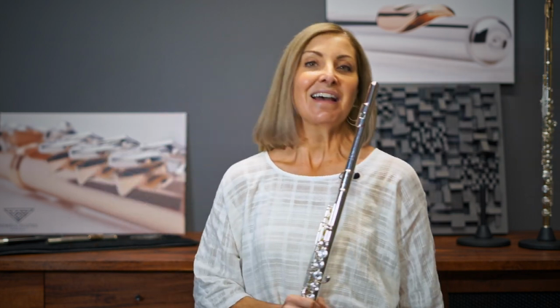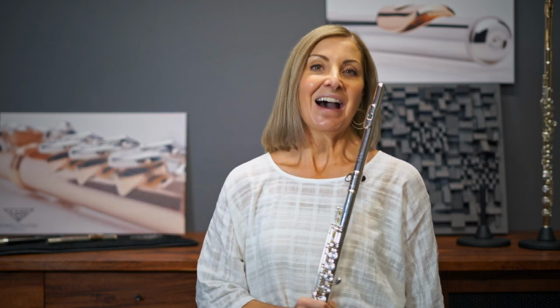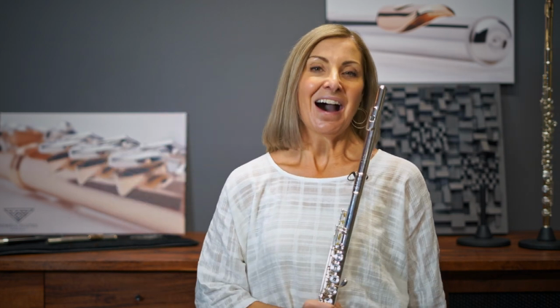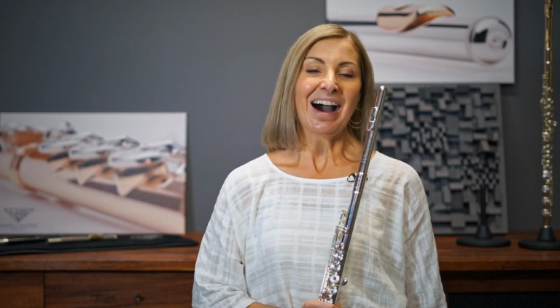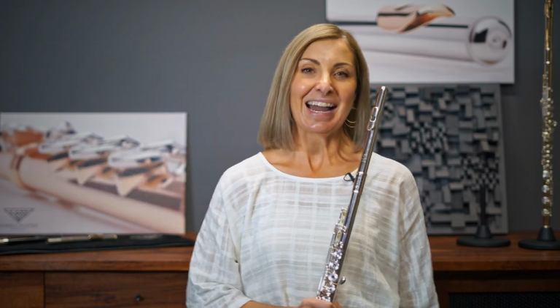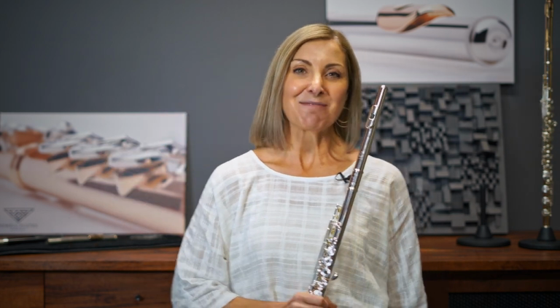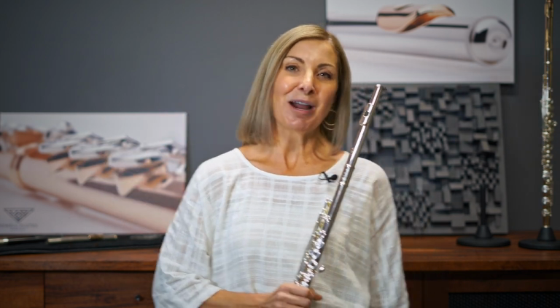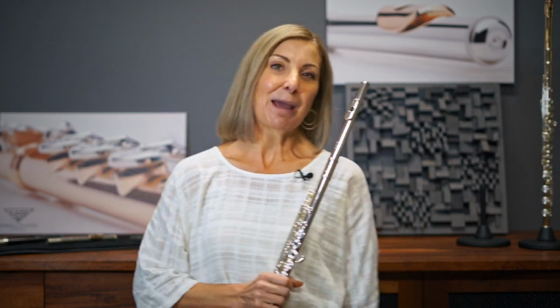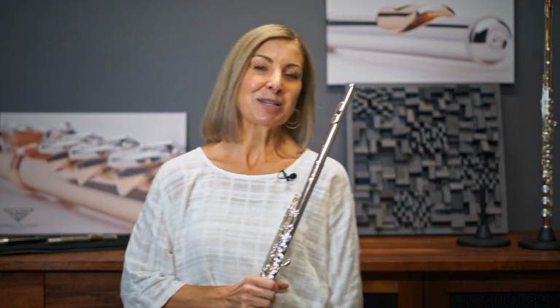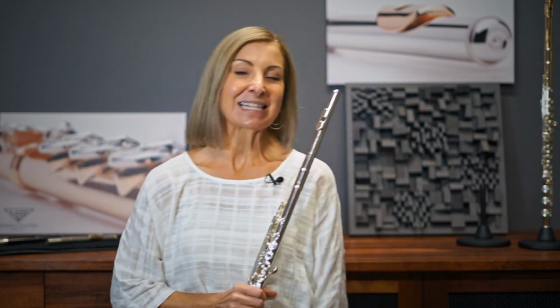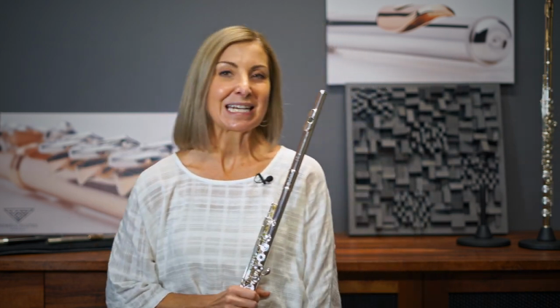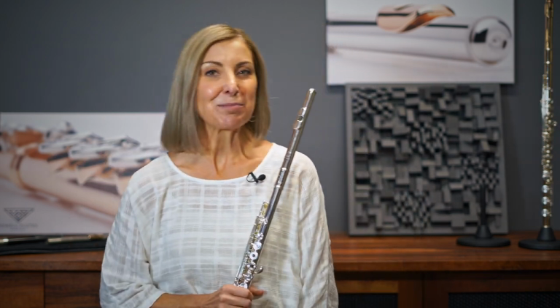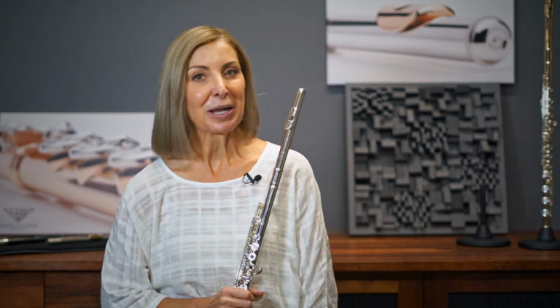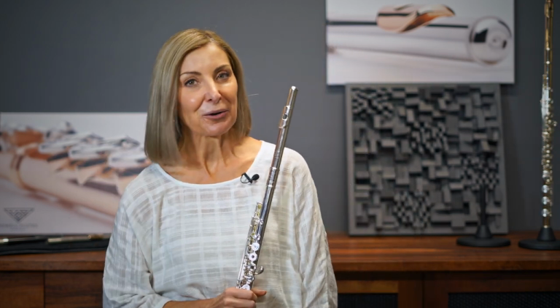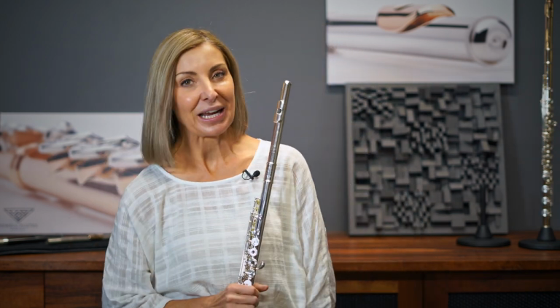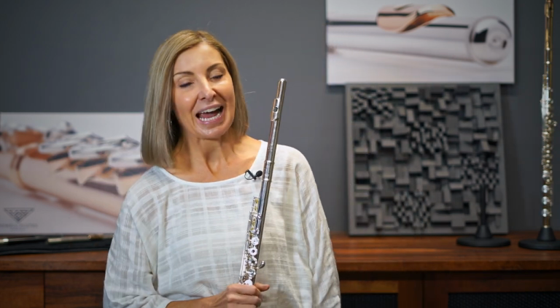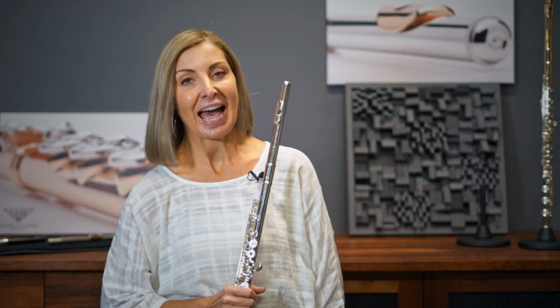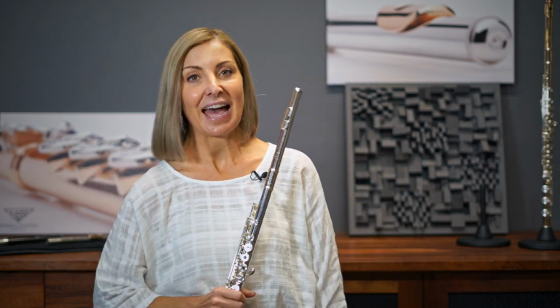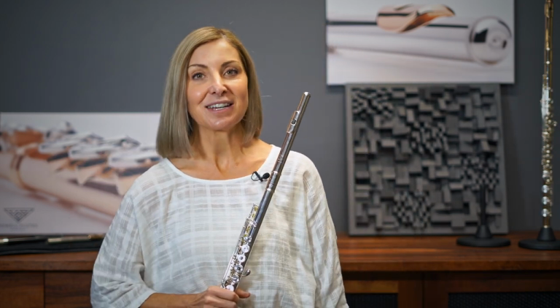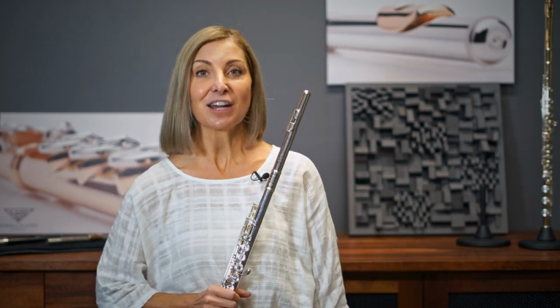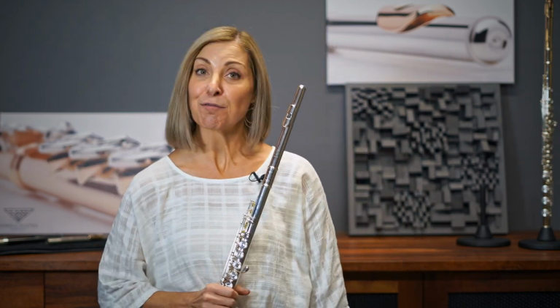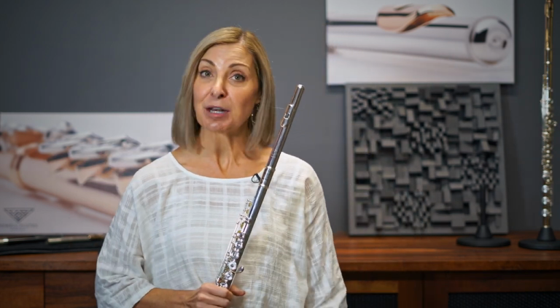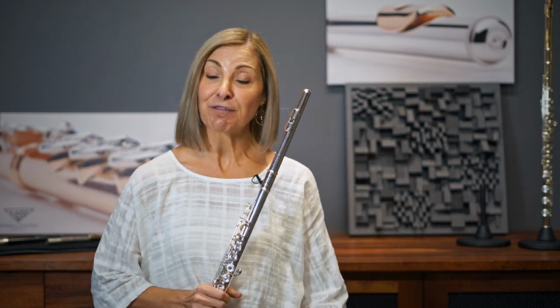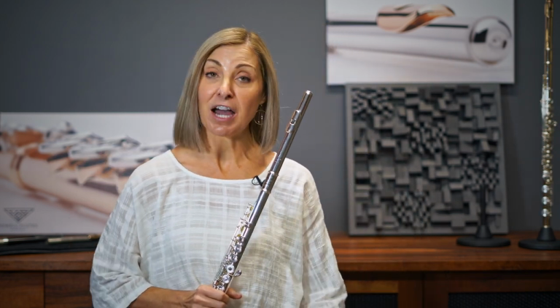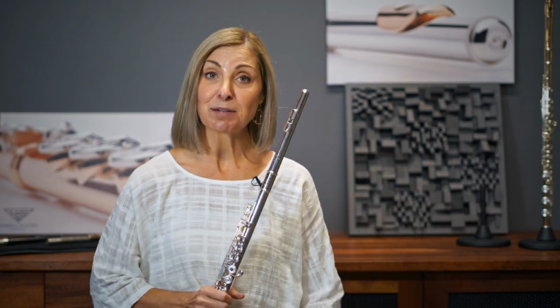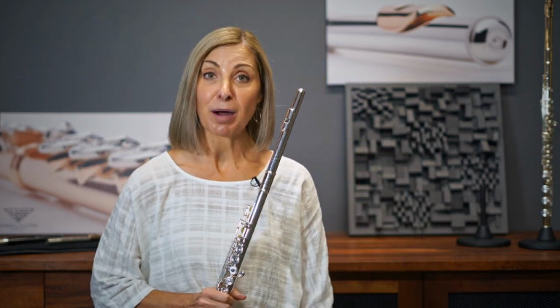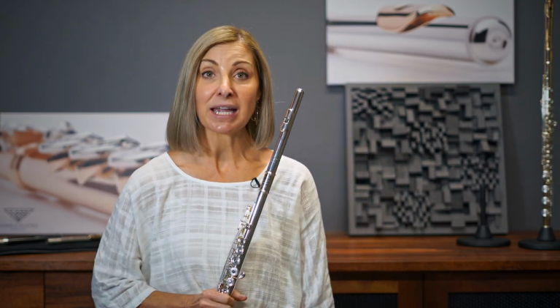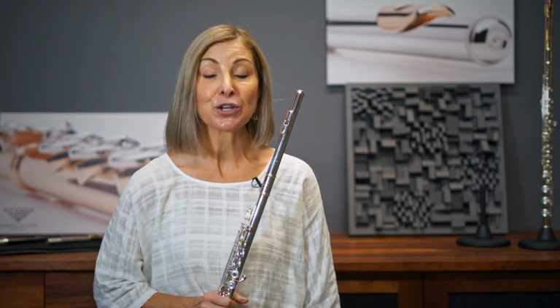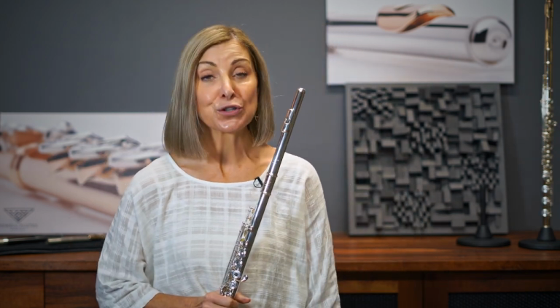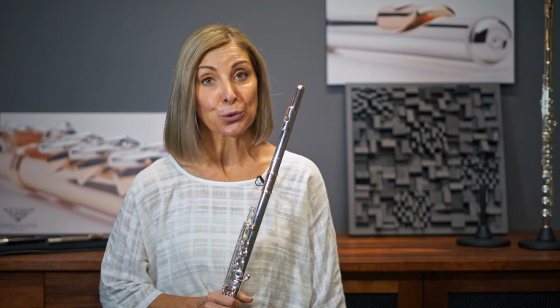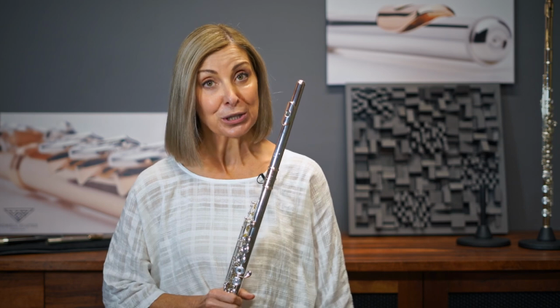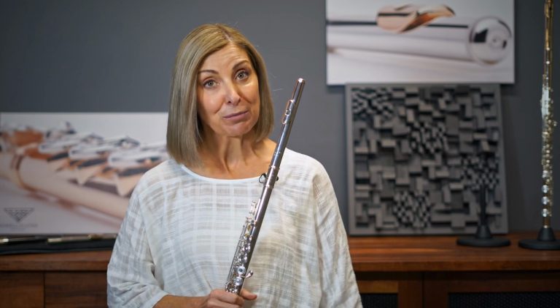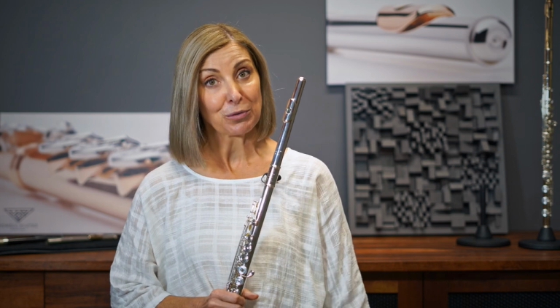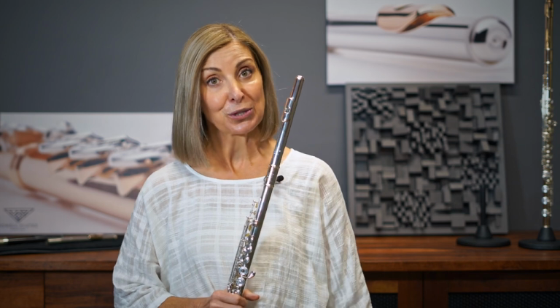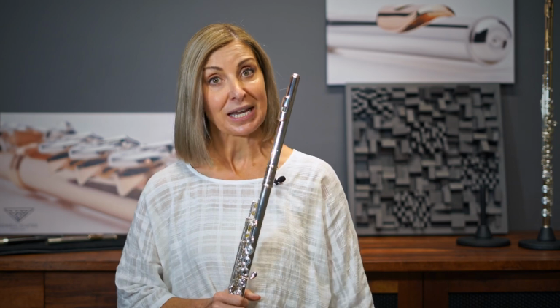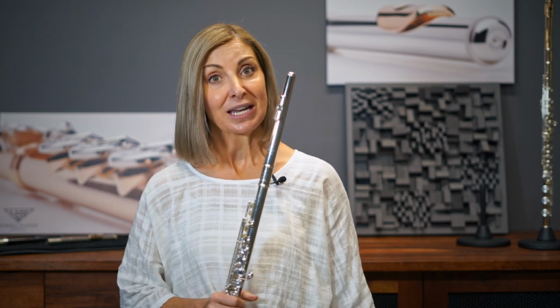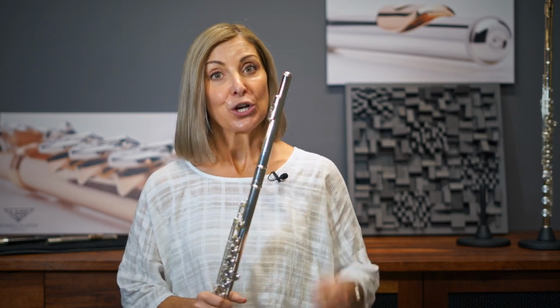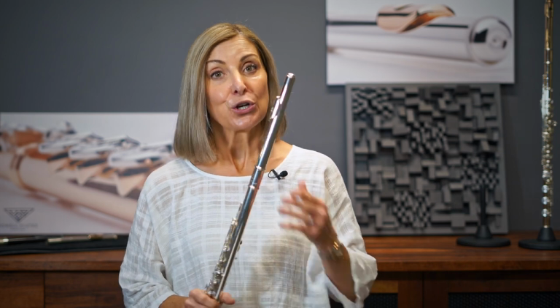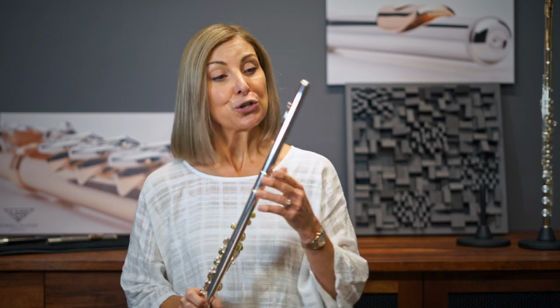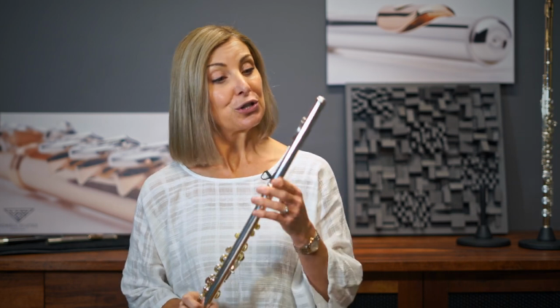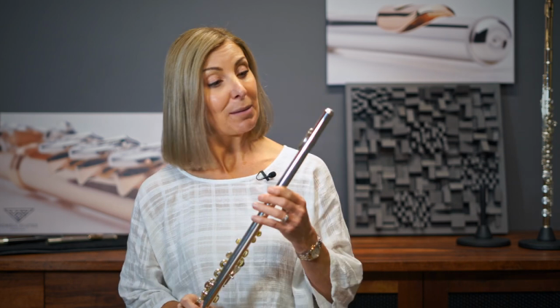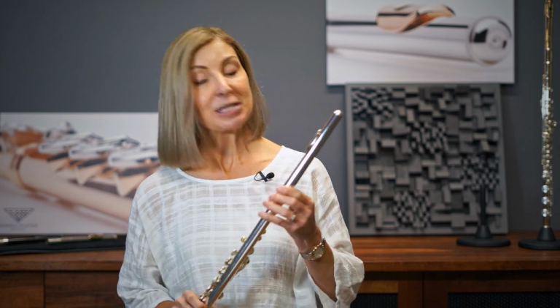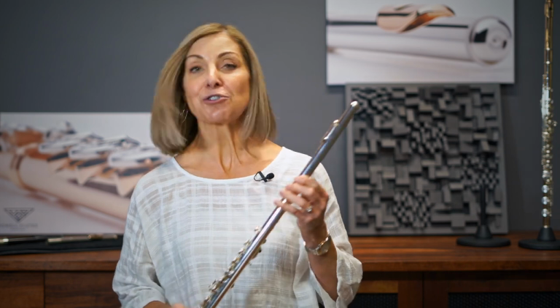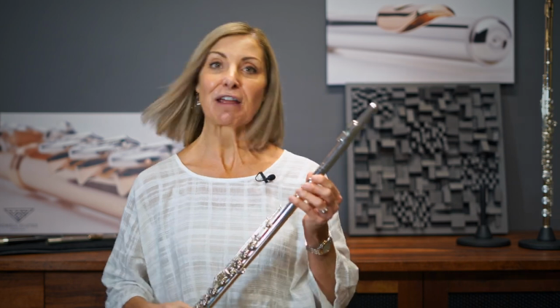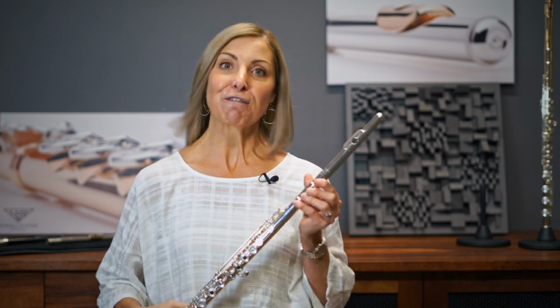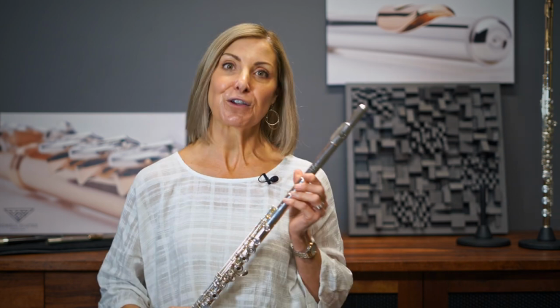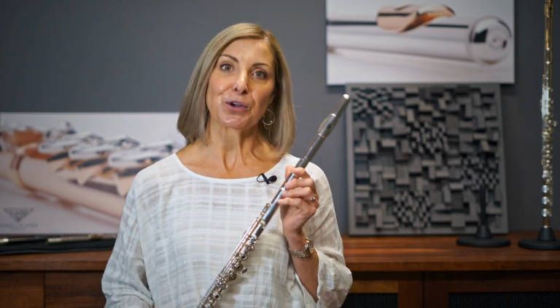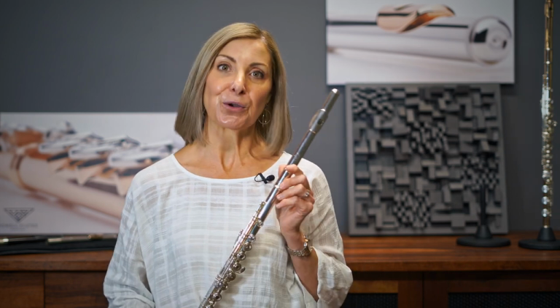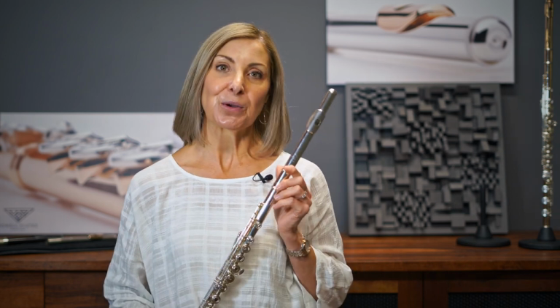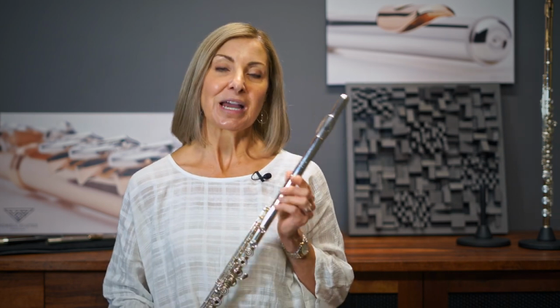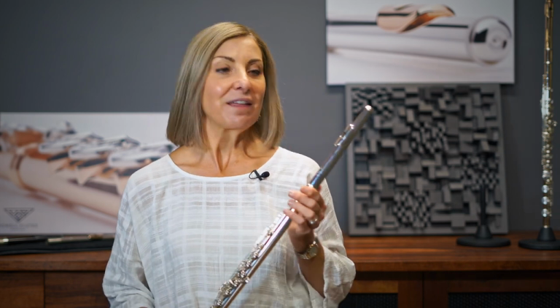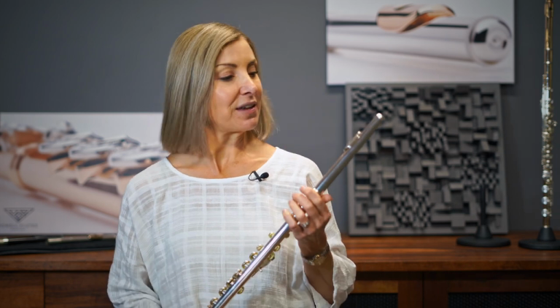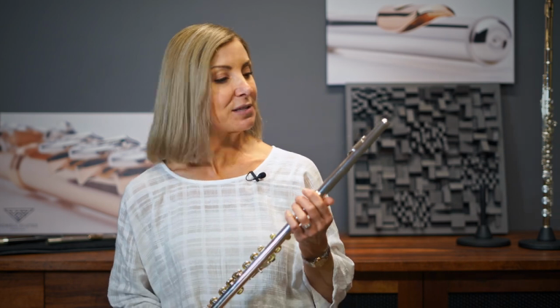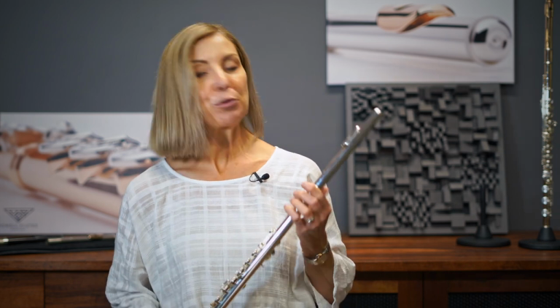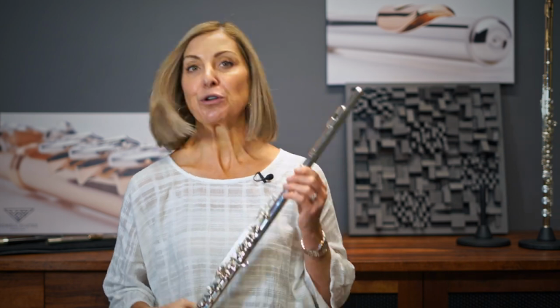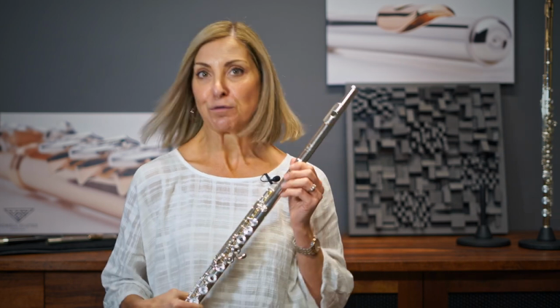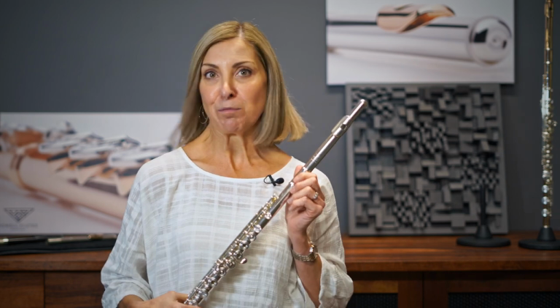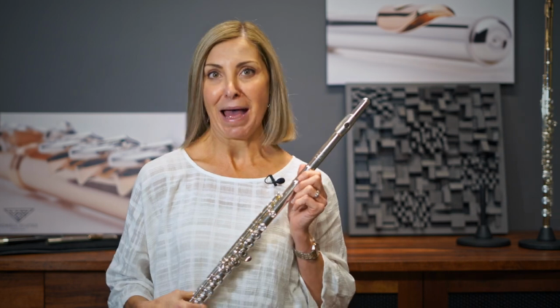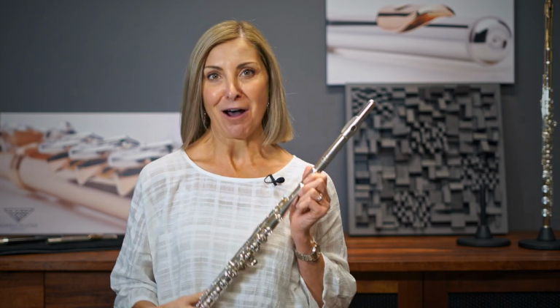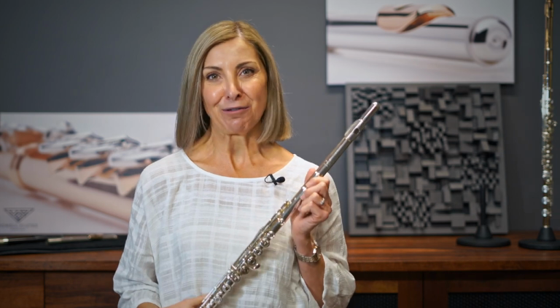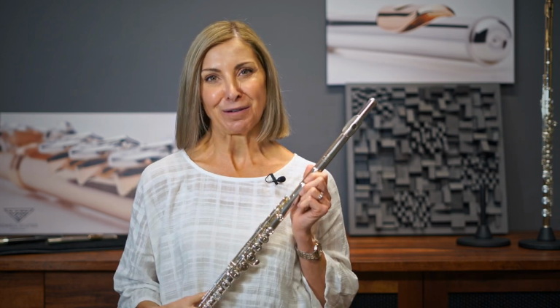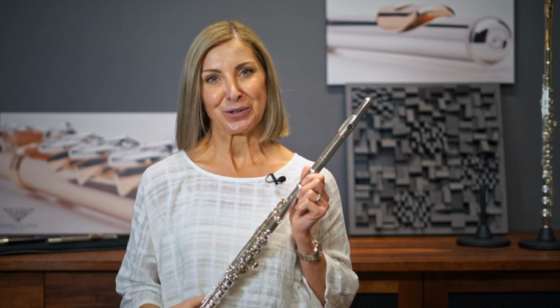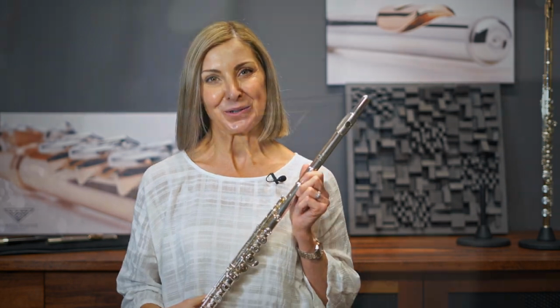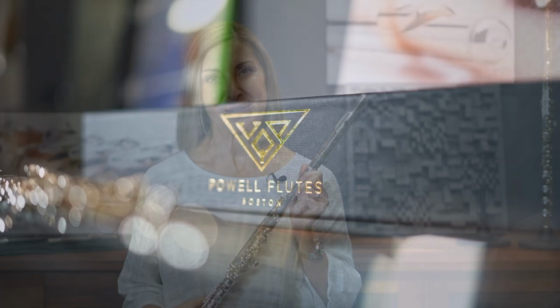Hi, my name is Linda Peary and I've been invited by Consortium Music to demonstrate for you these beautiful PAL flutes.